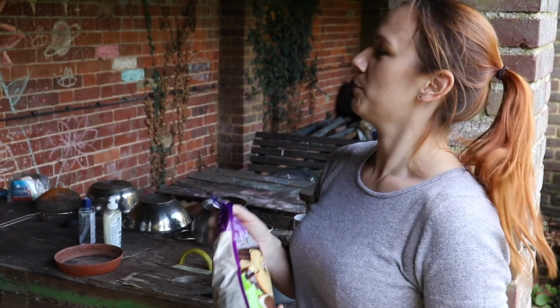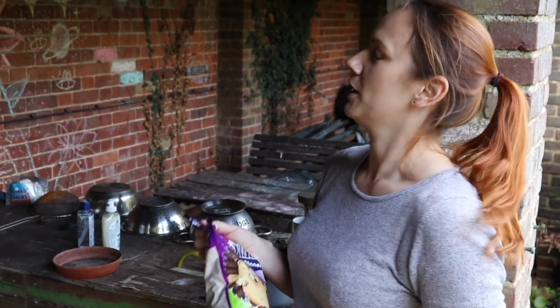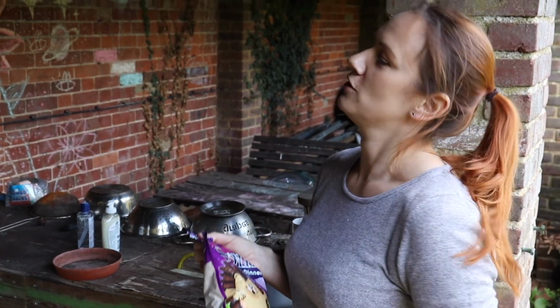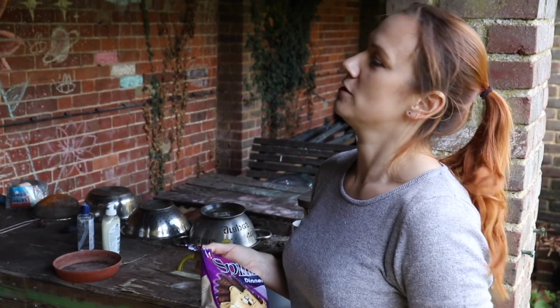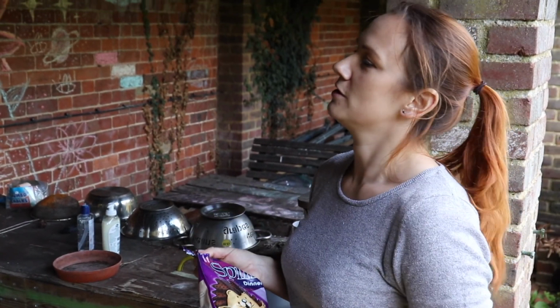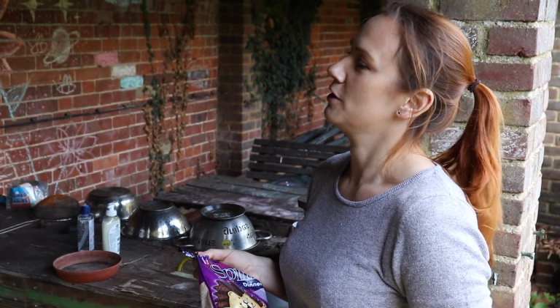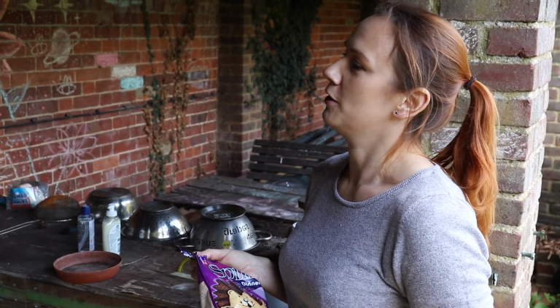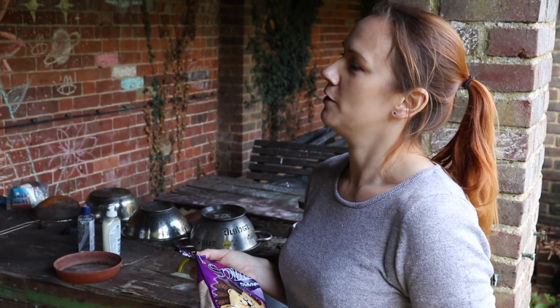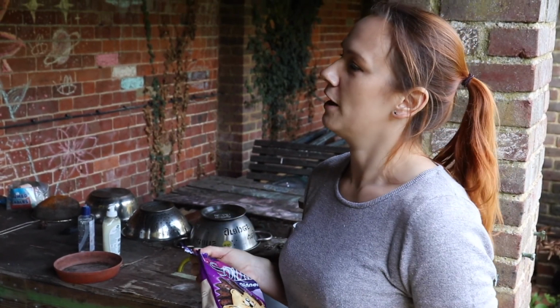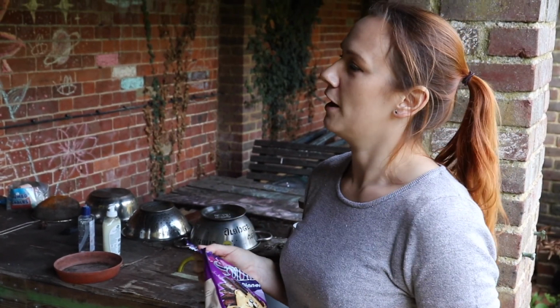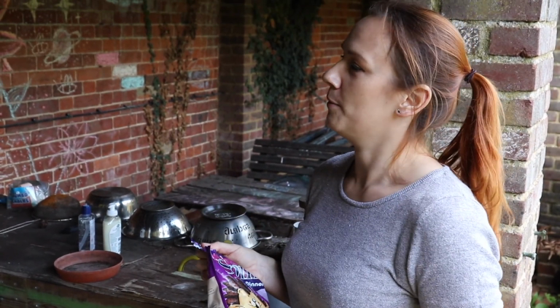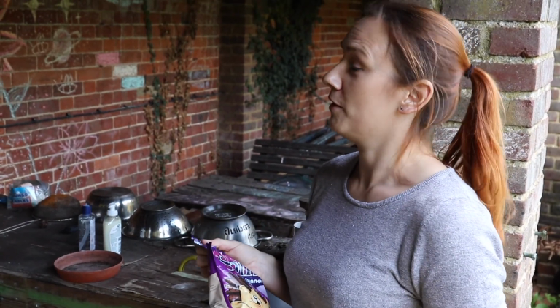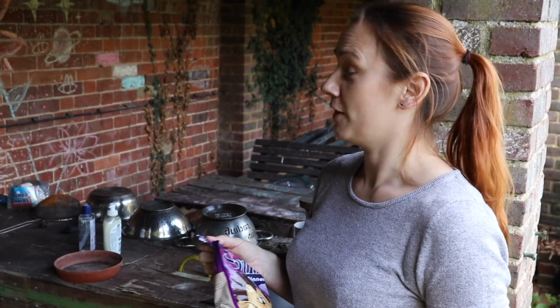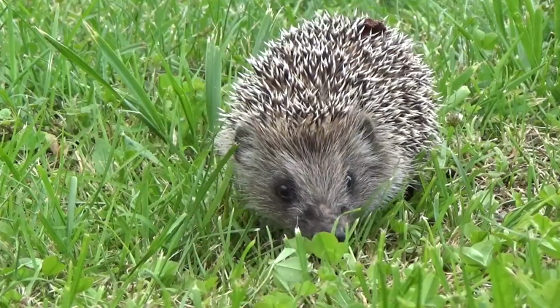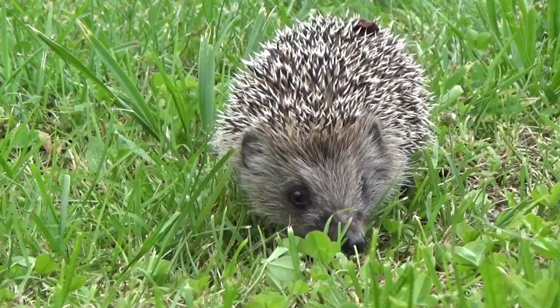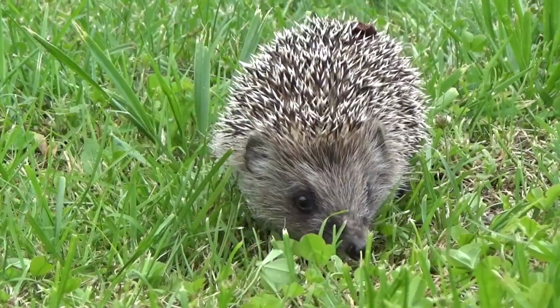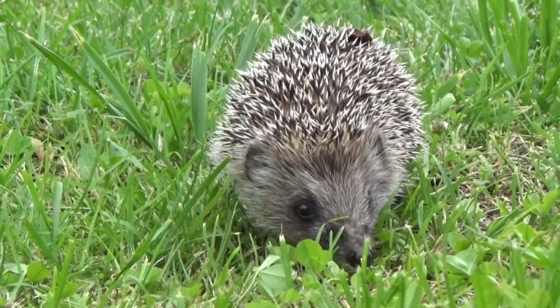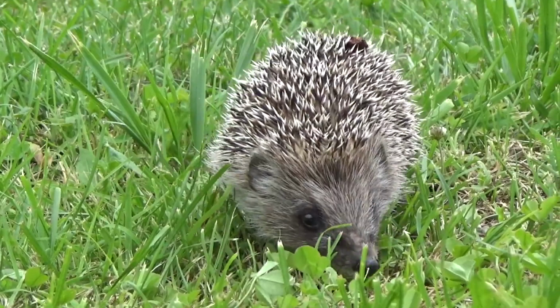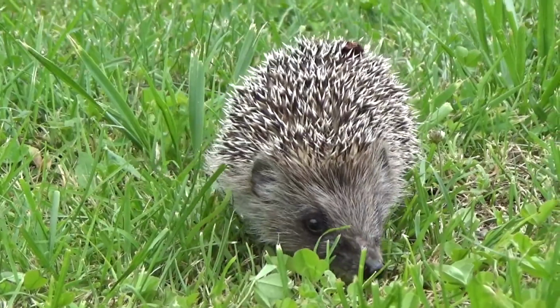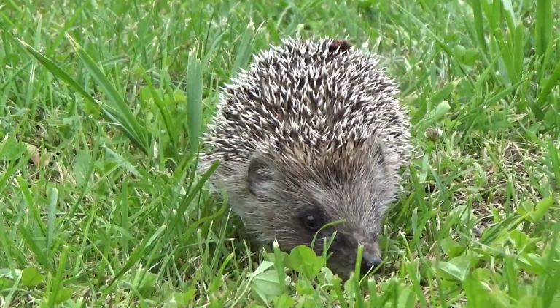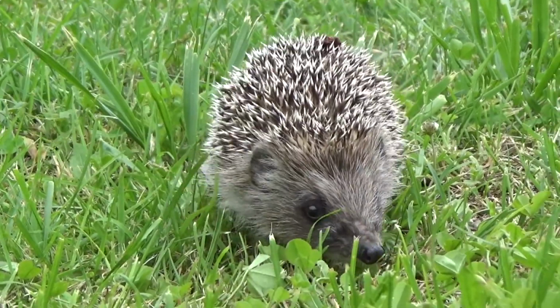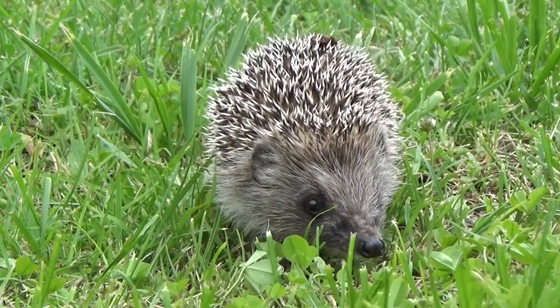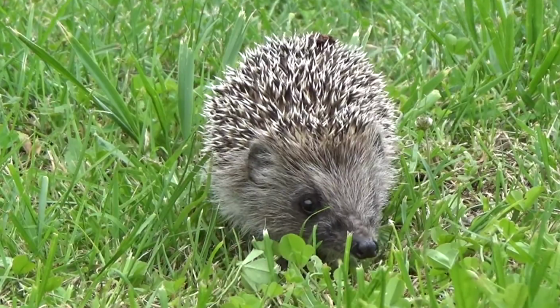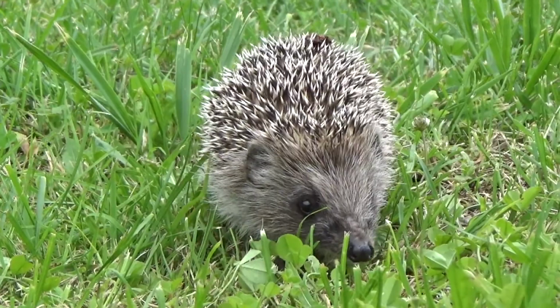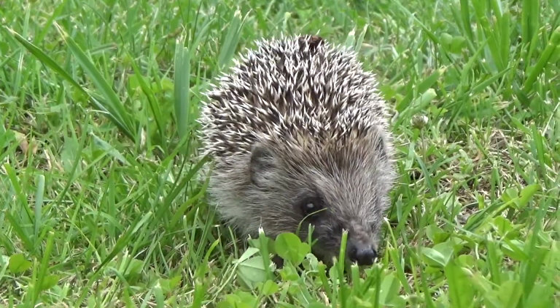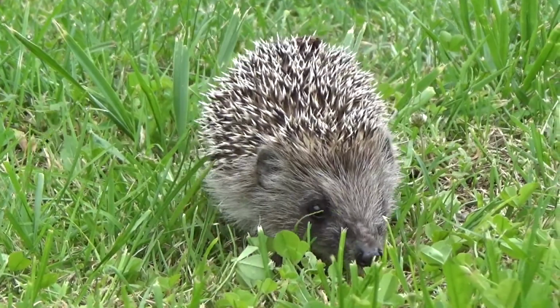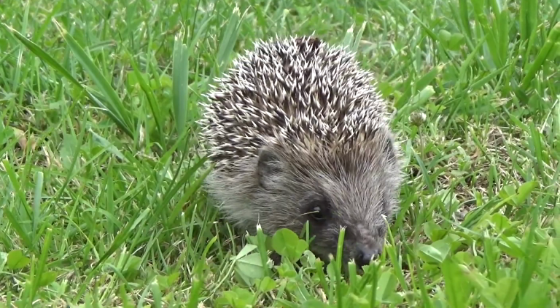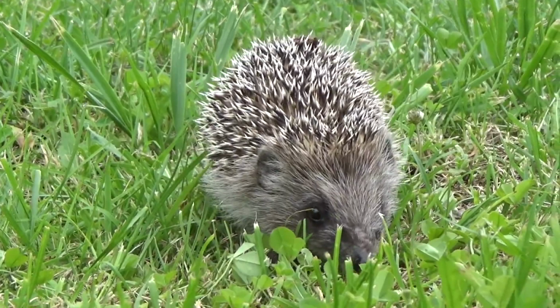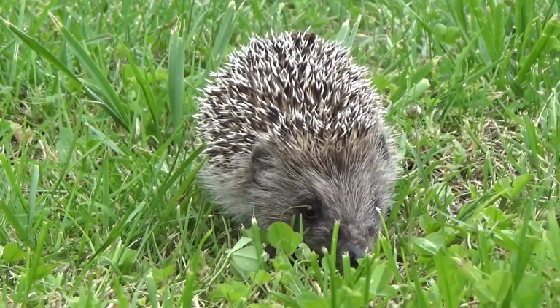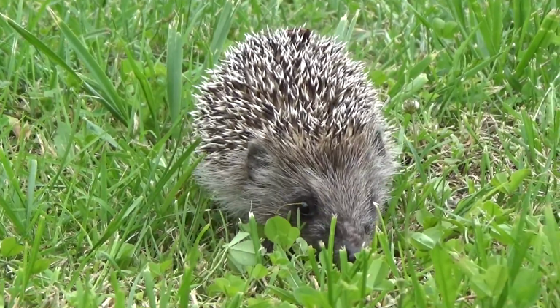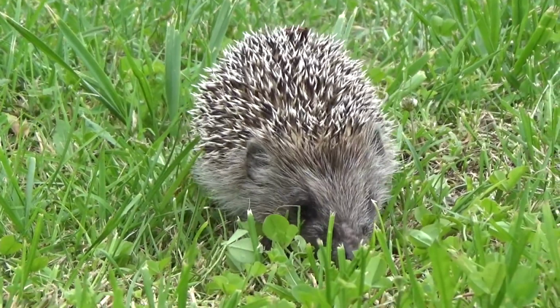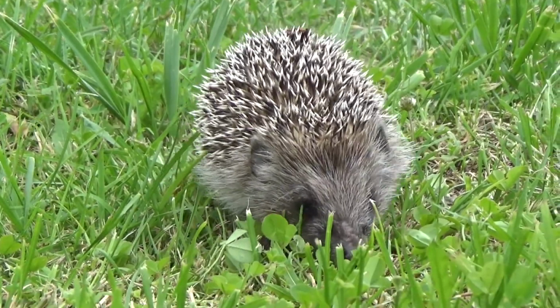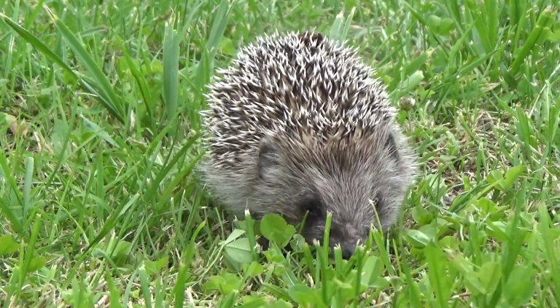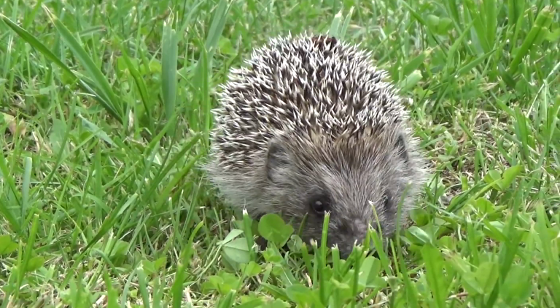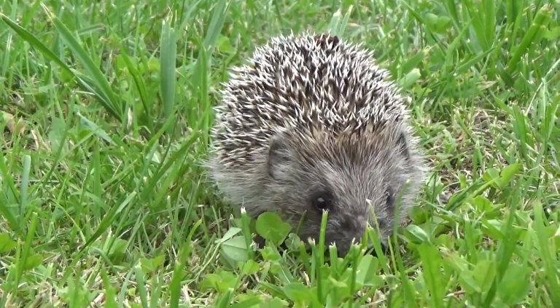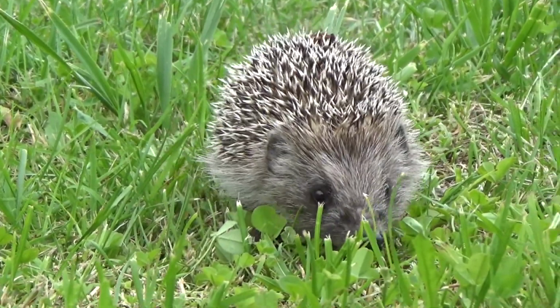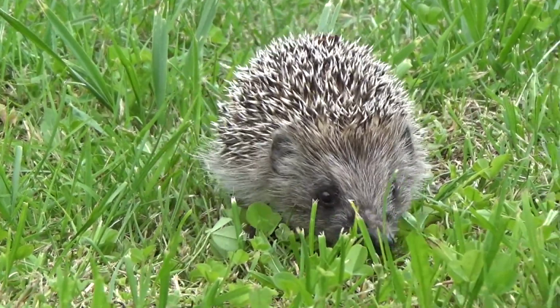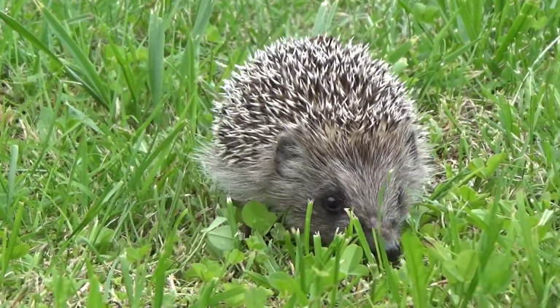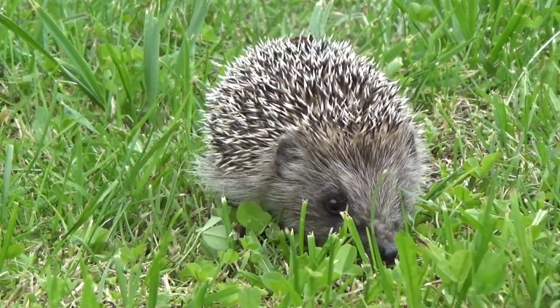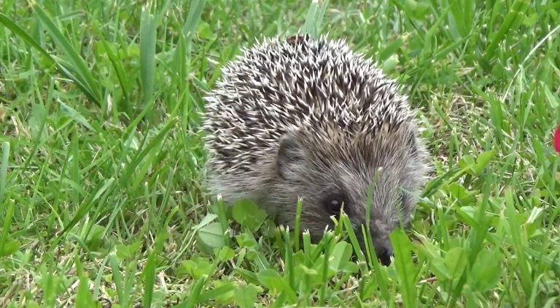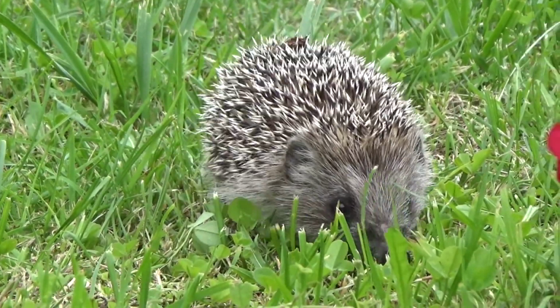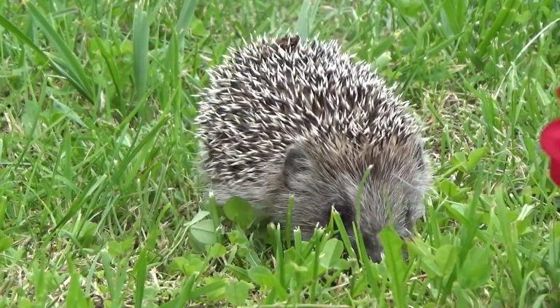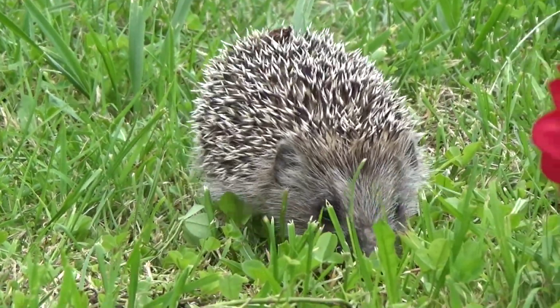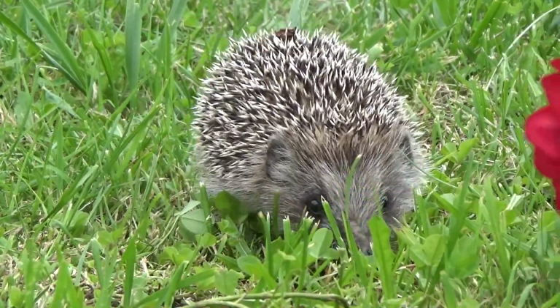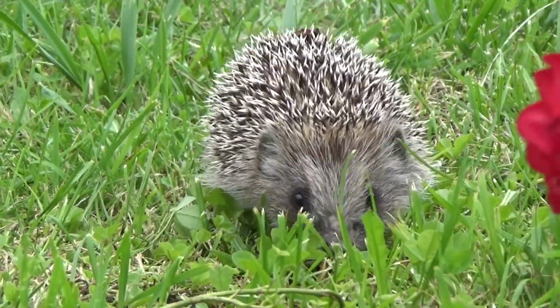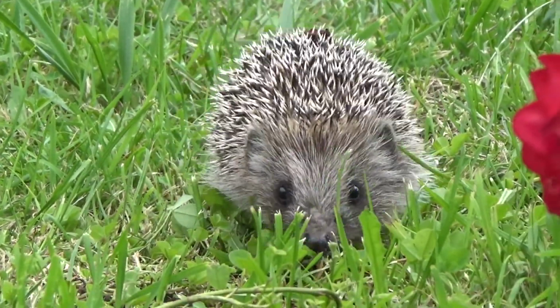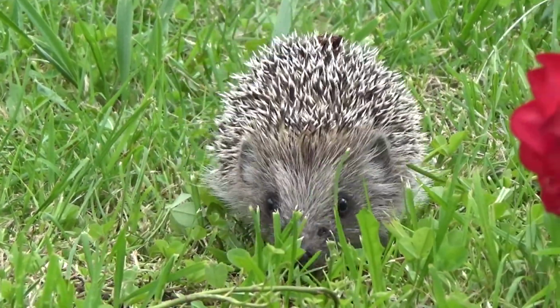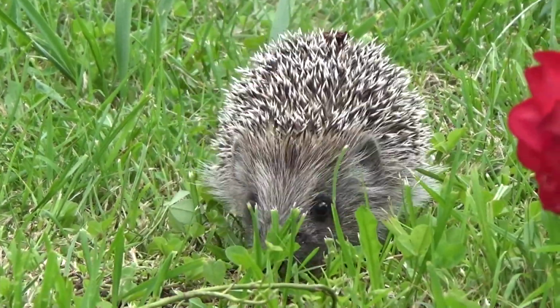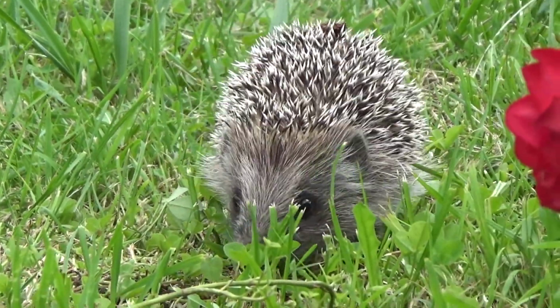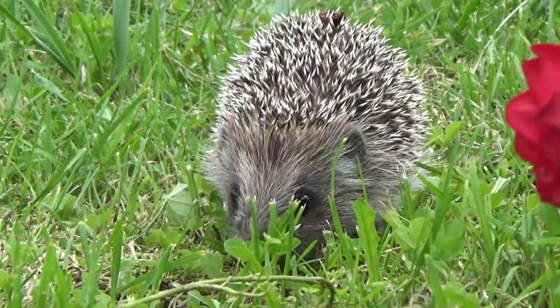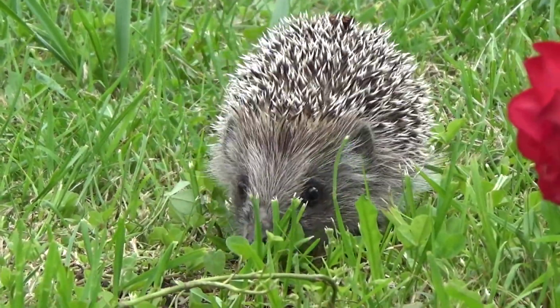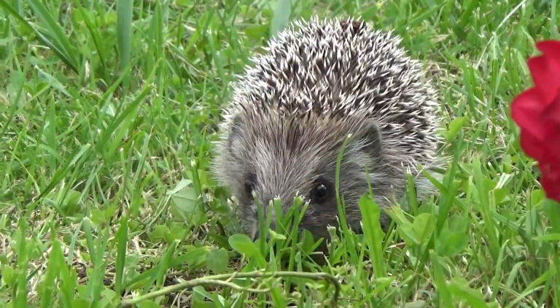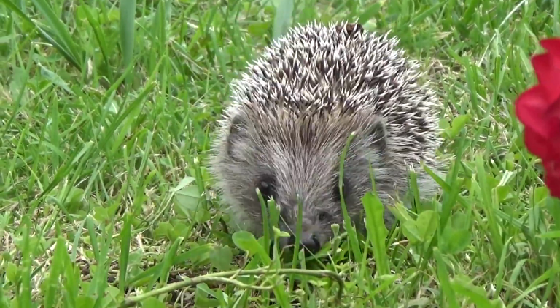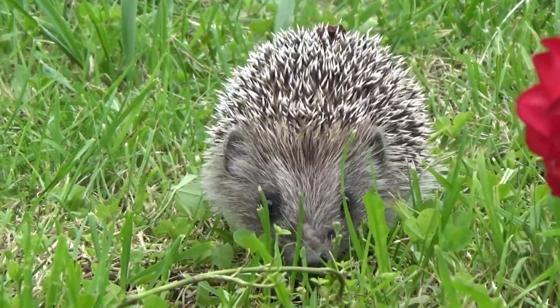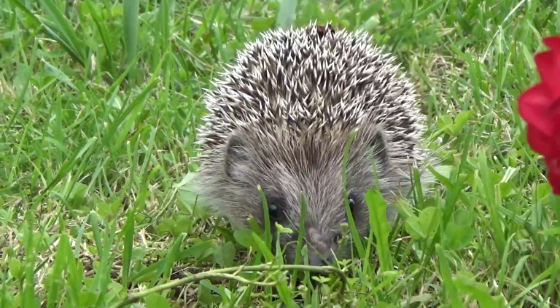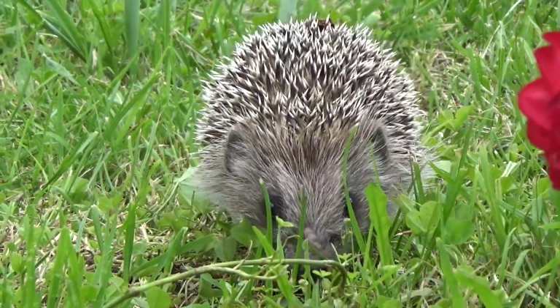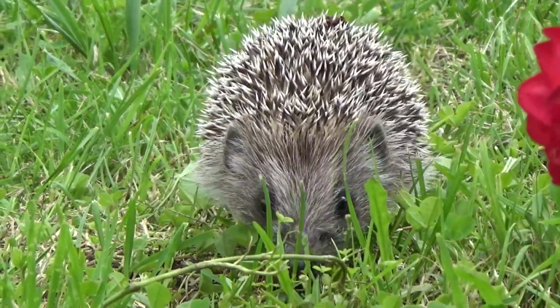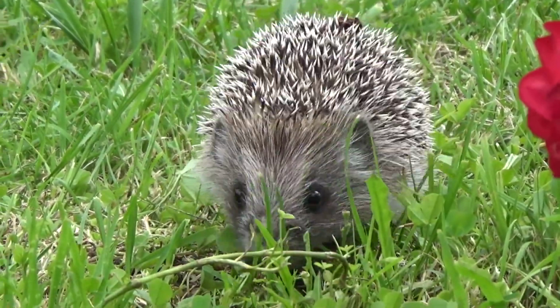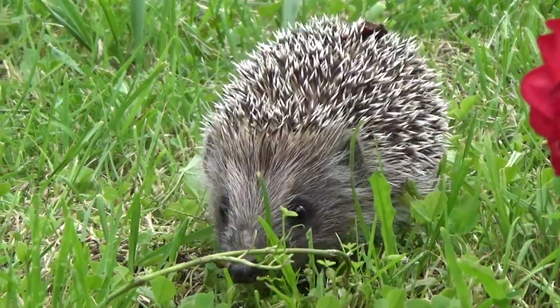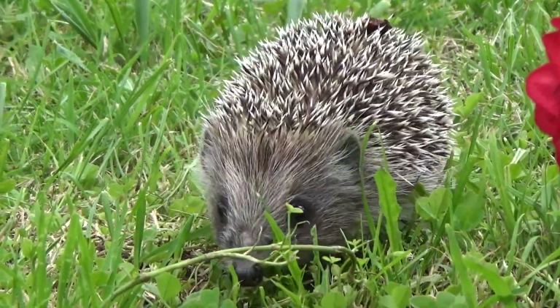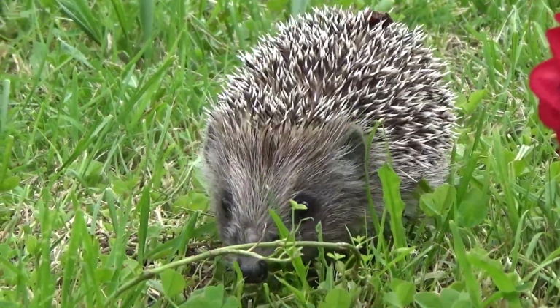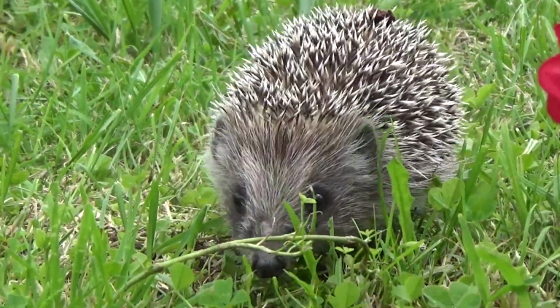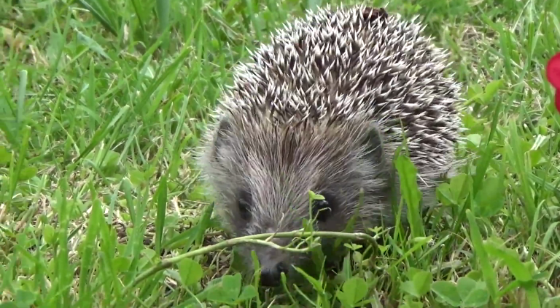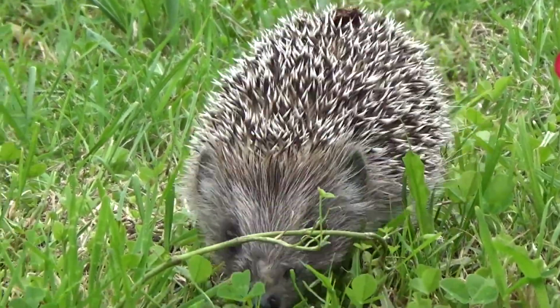Some other things you could do to help is leave out a dish of water or meaty cat or dog food, especially right now as hedgehogs are moving into hibernation.